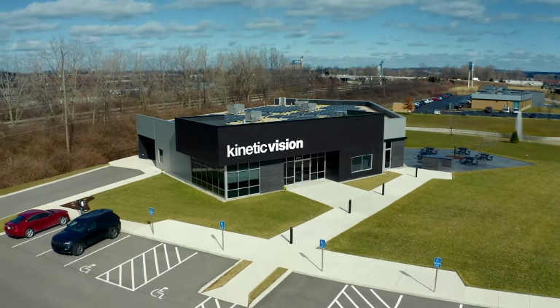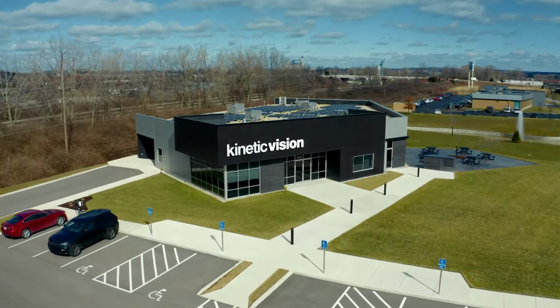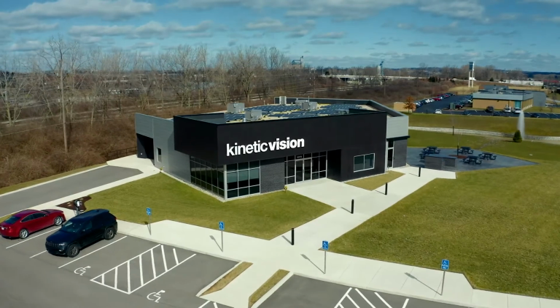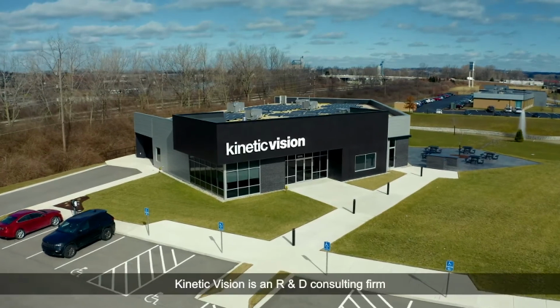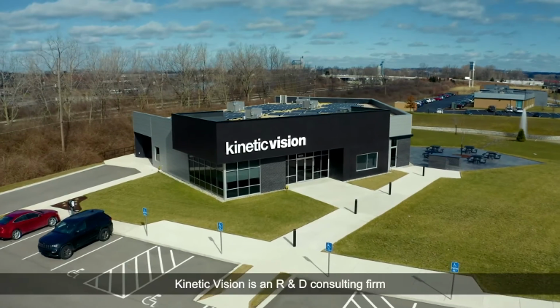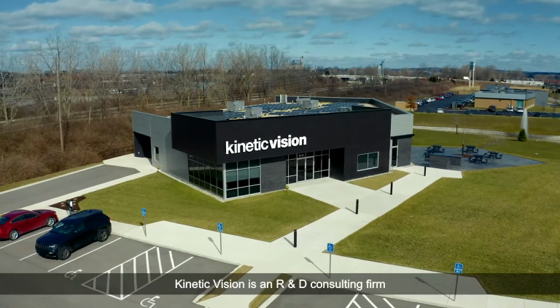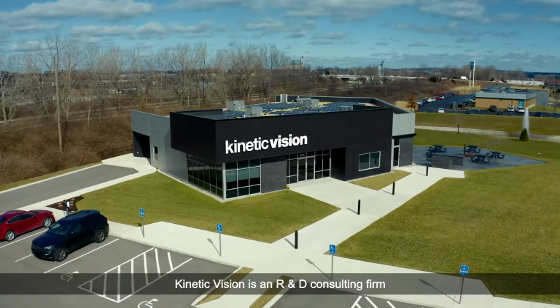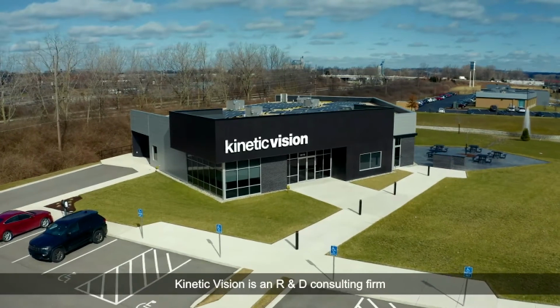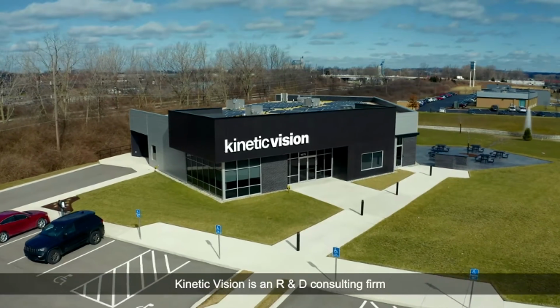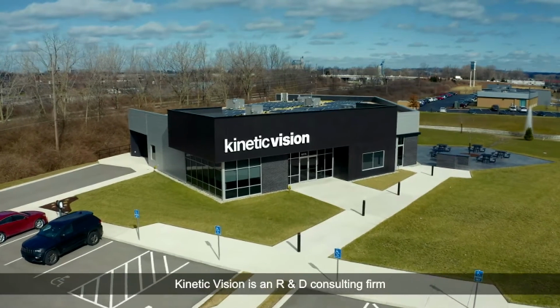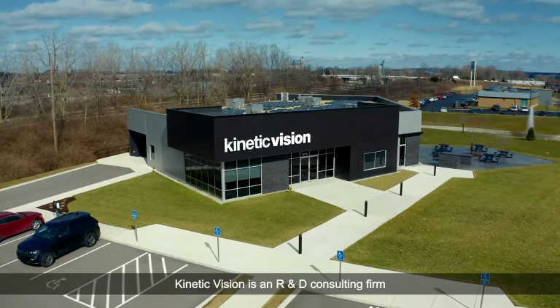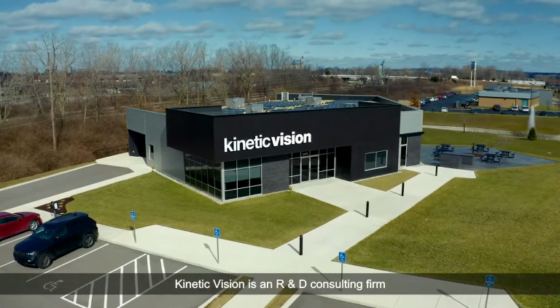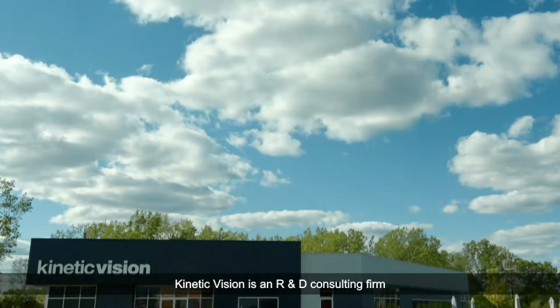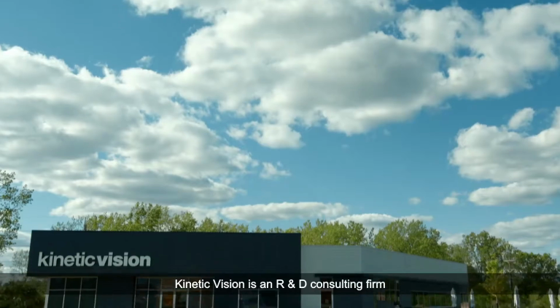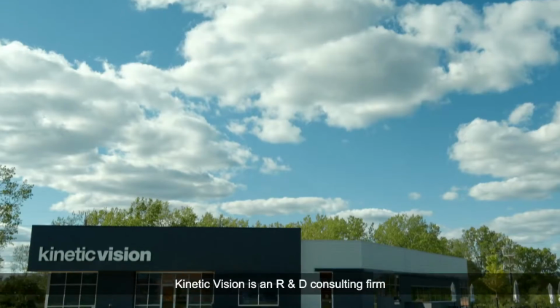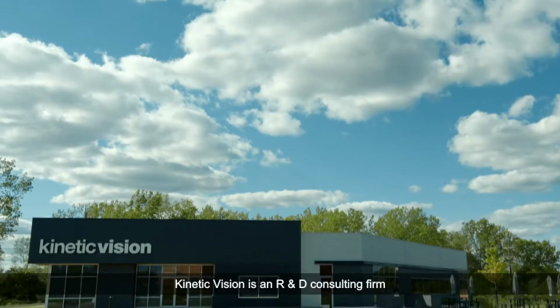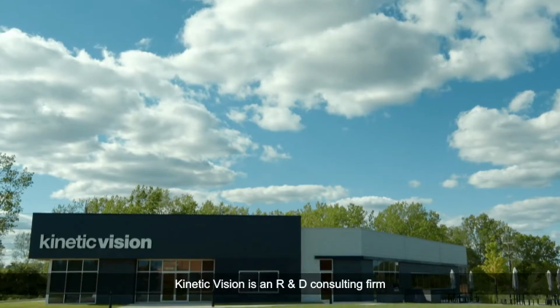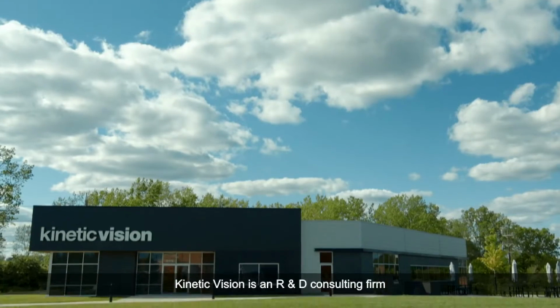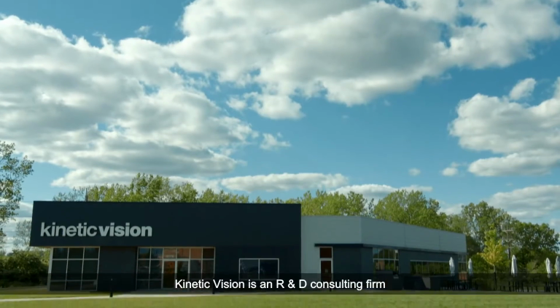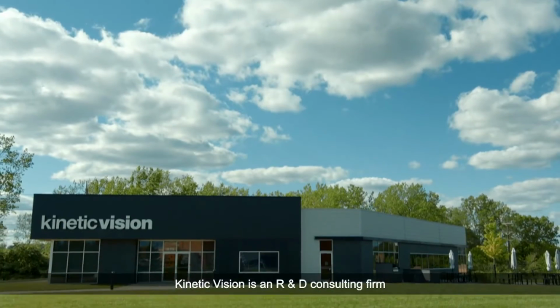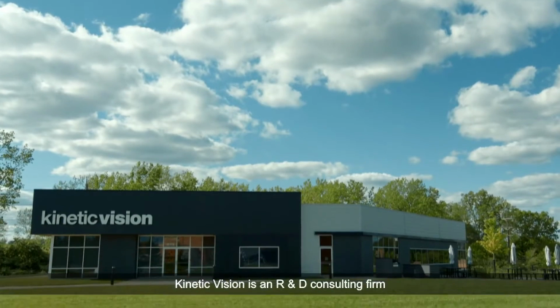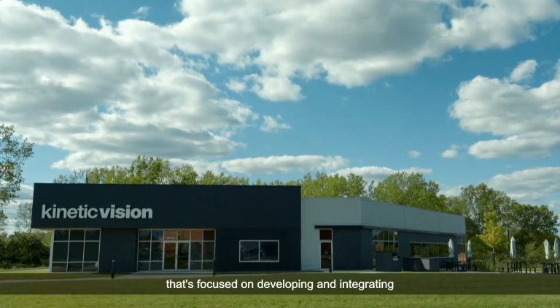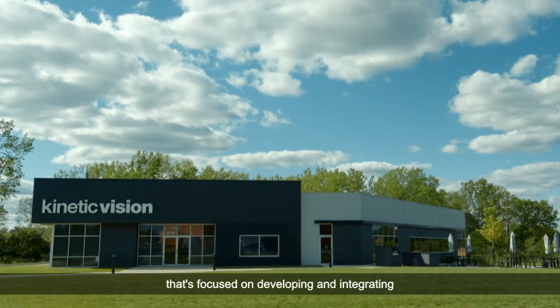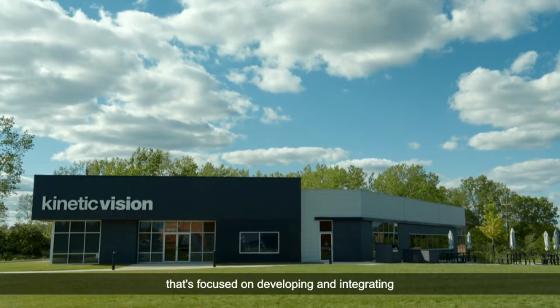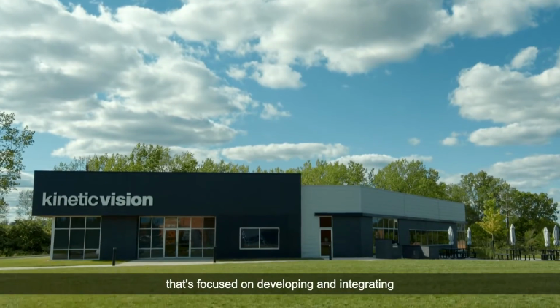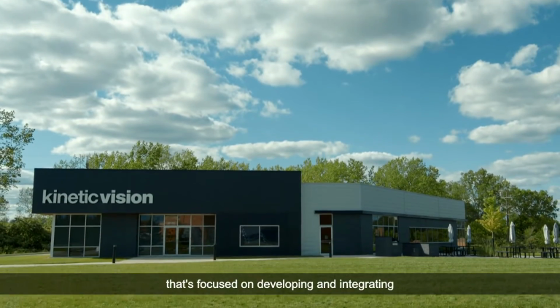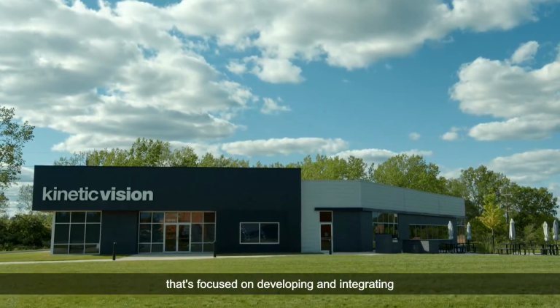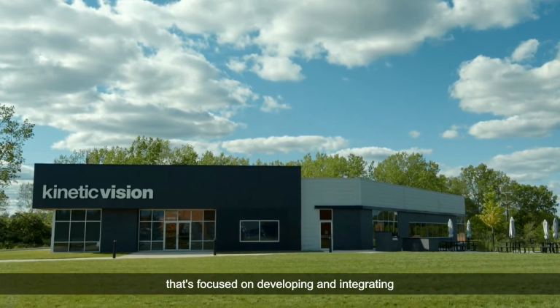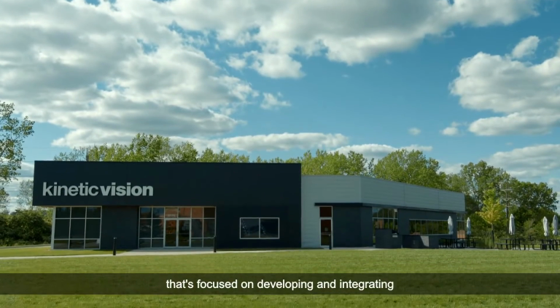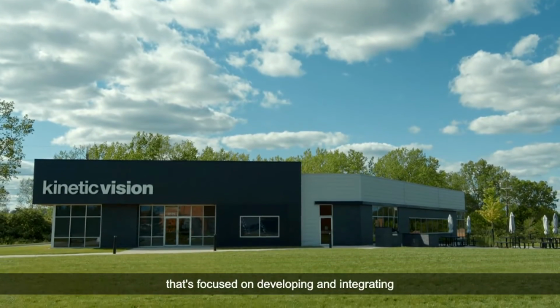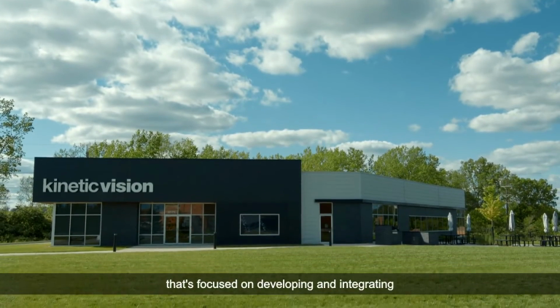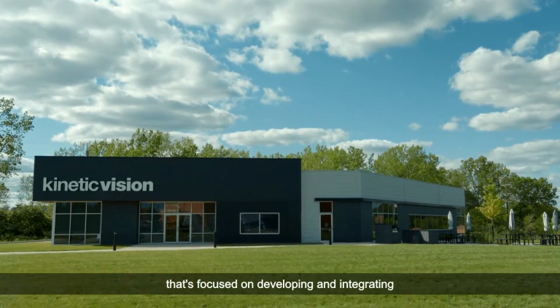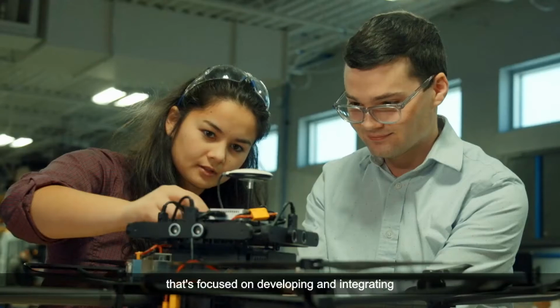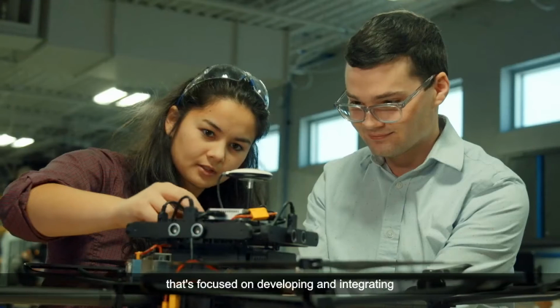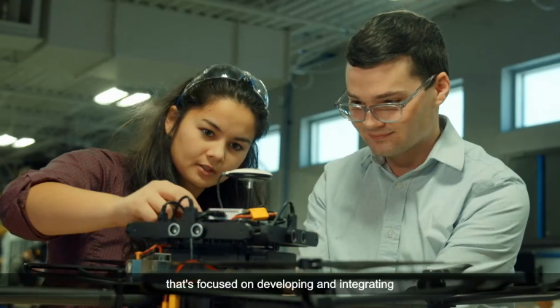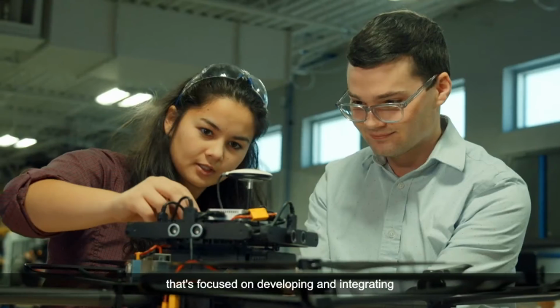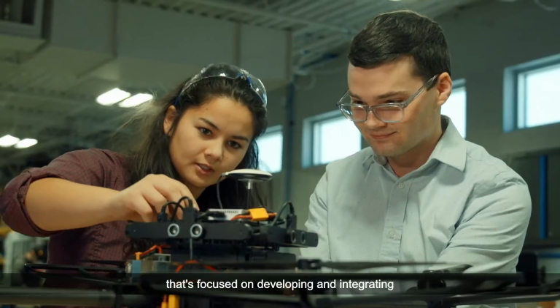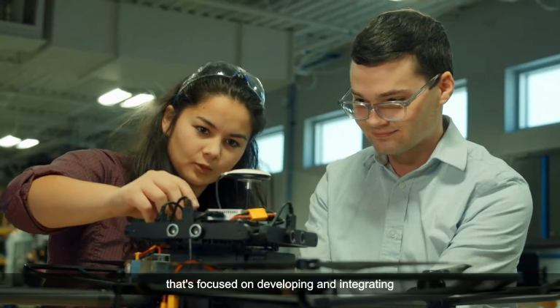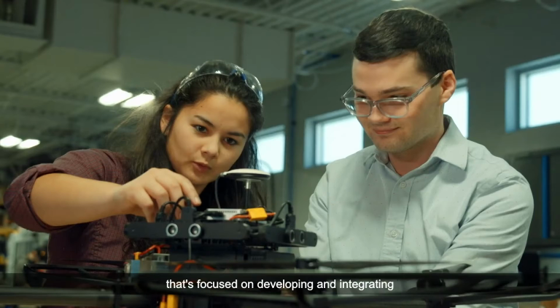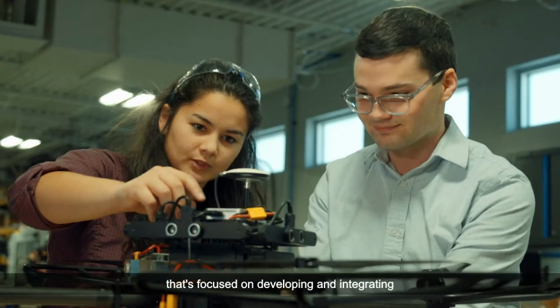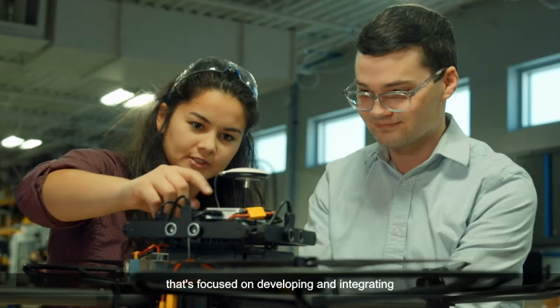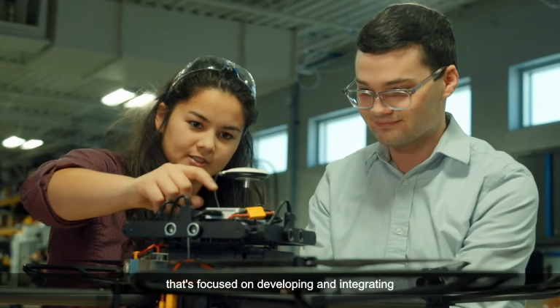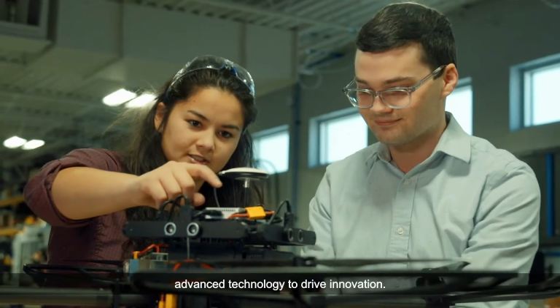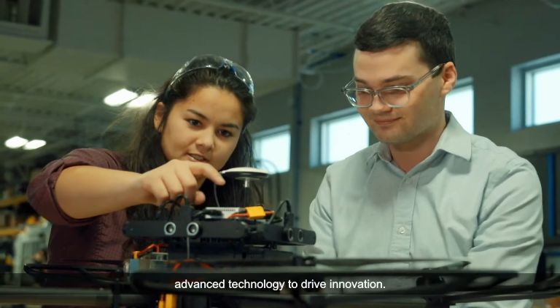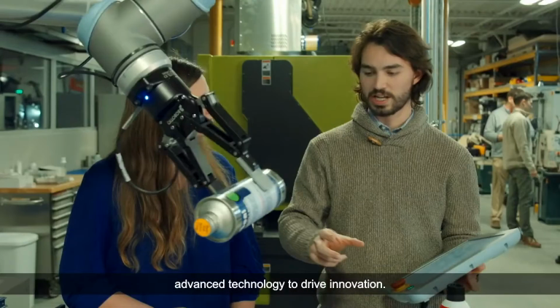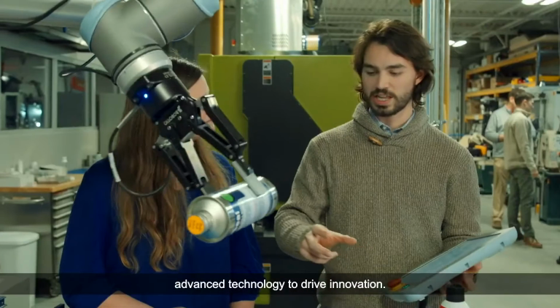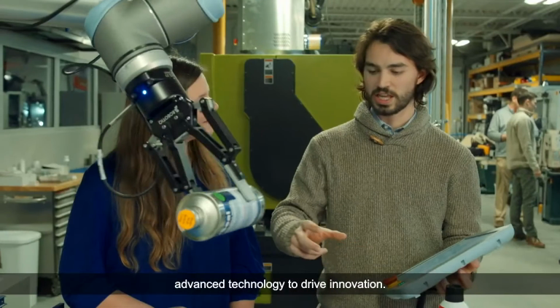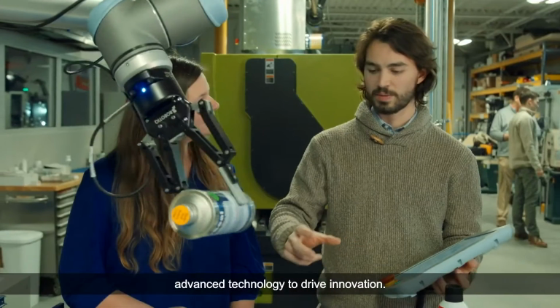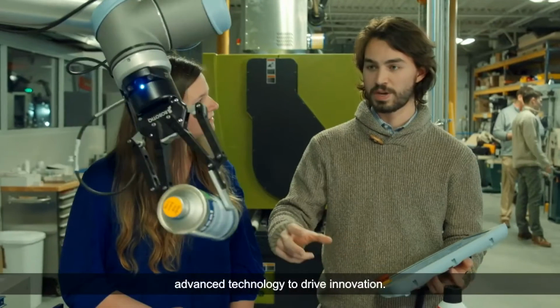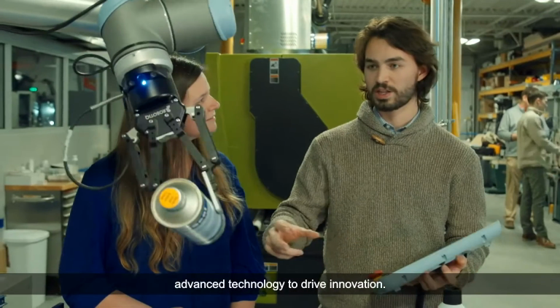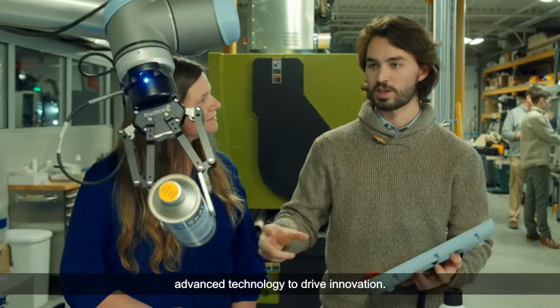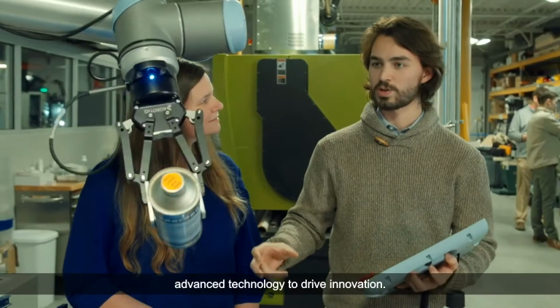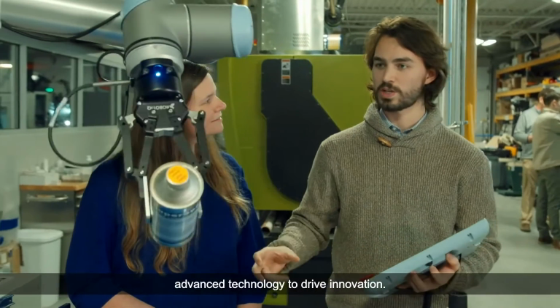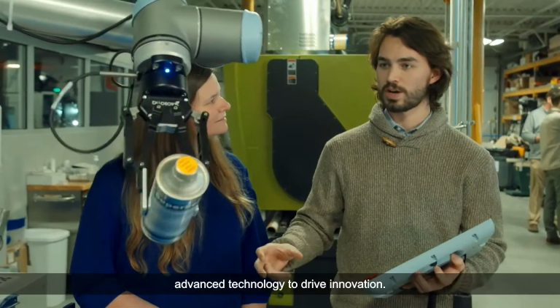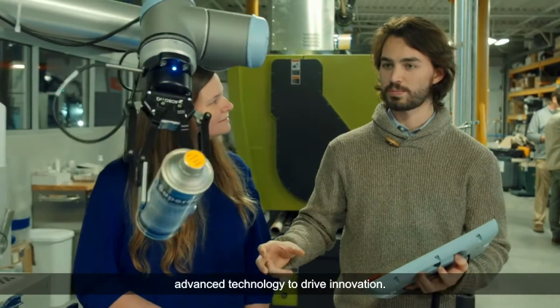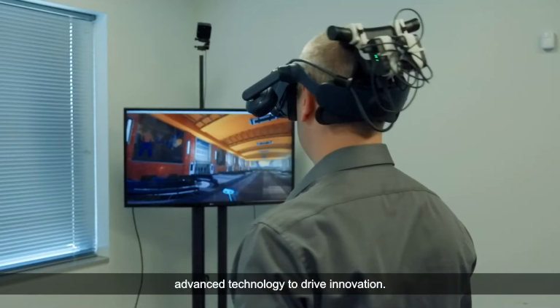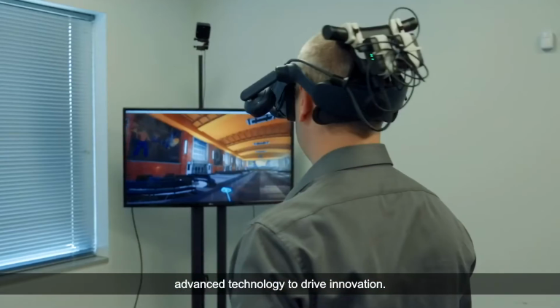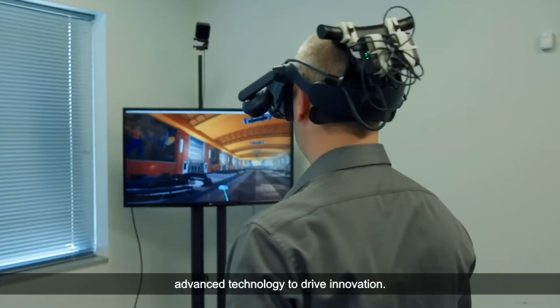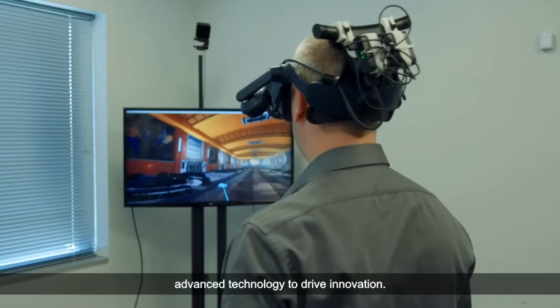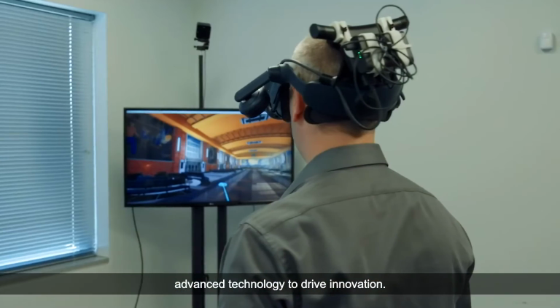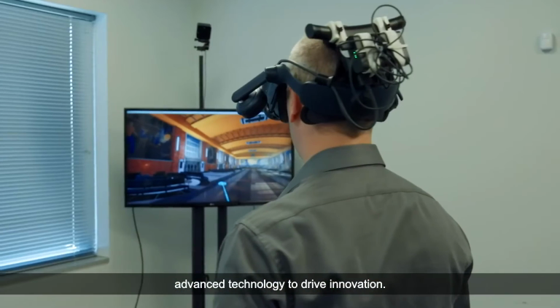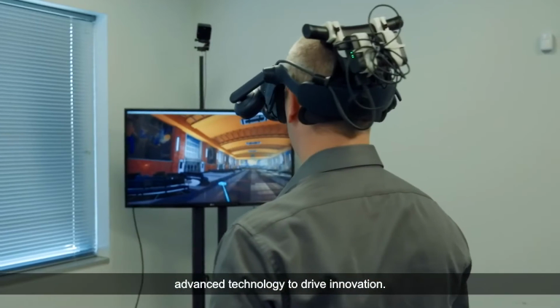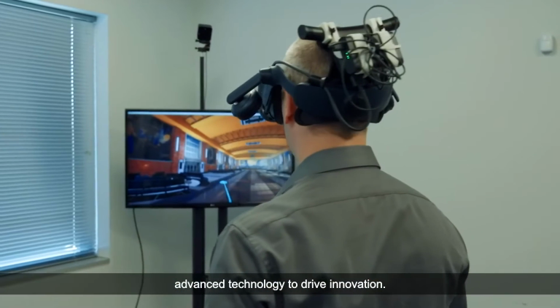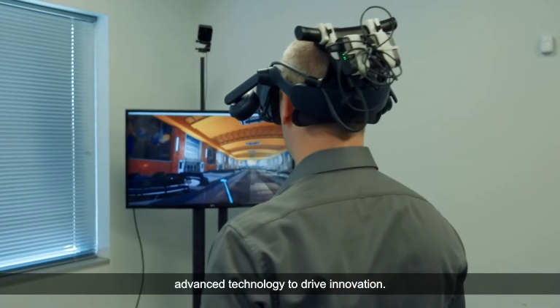Kinetic Vision is an R&D consulting firm that's focused on developing and integrating advanced technology to drive innovation.